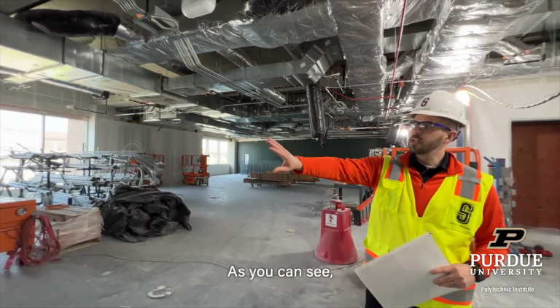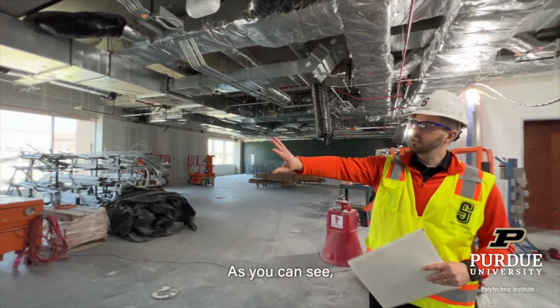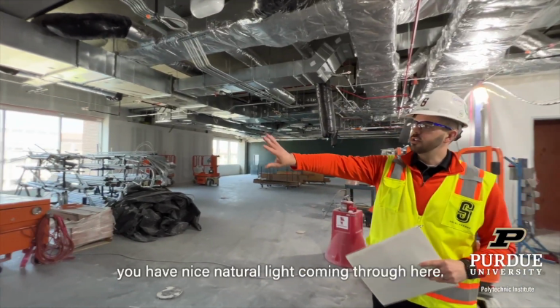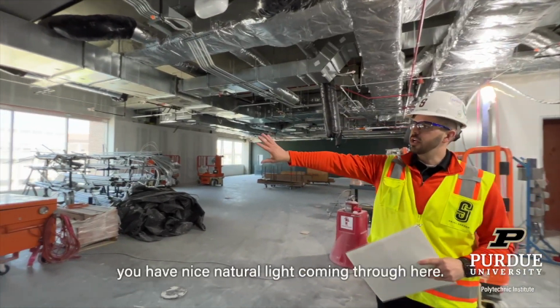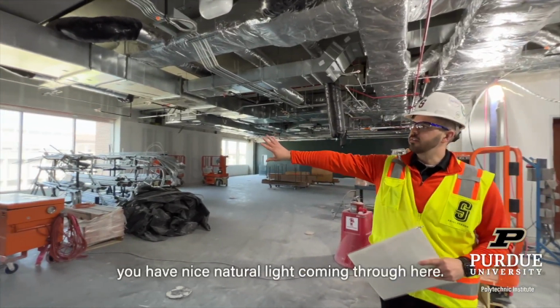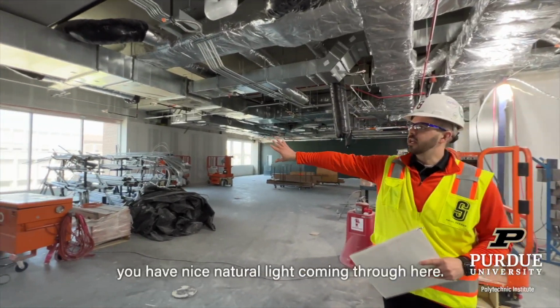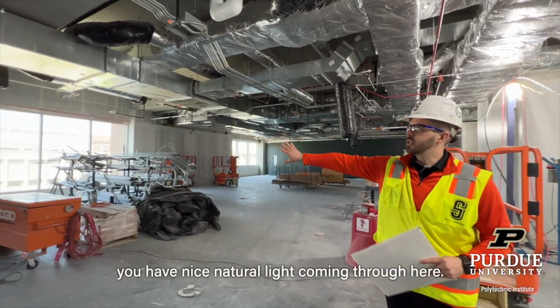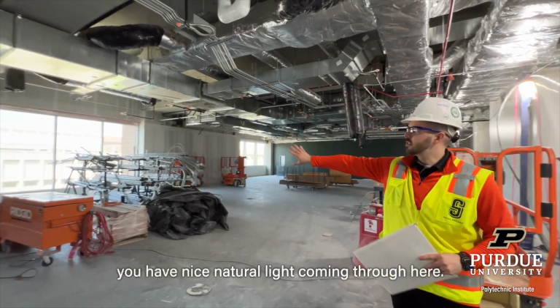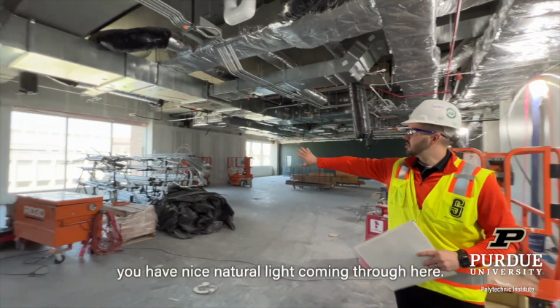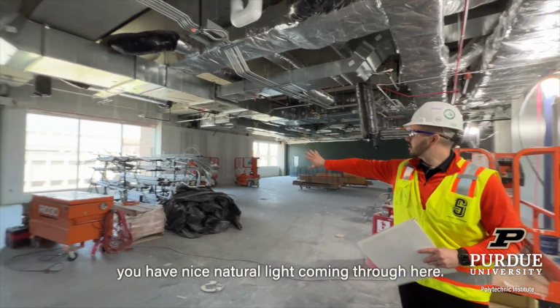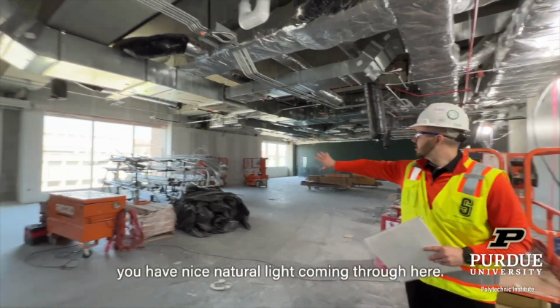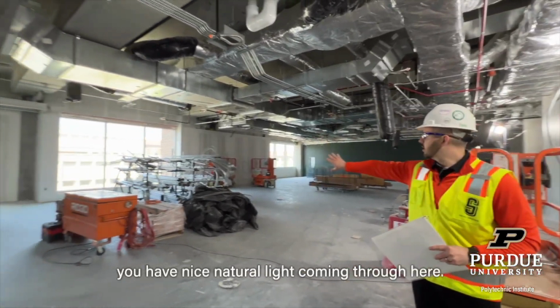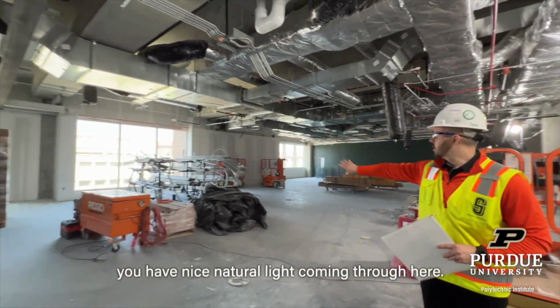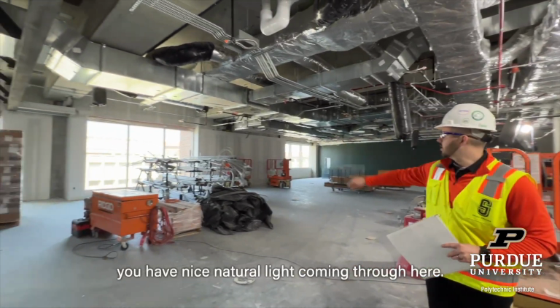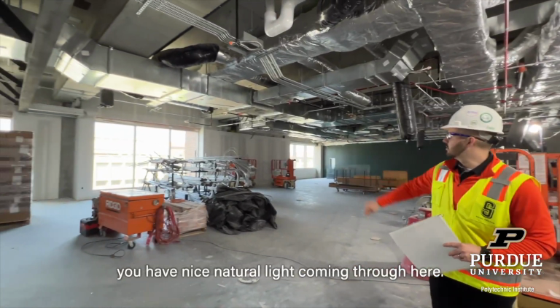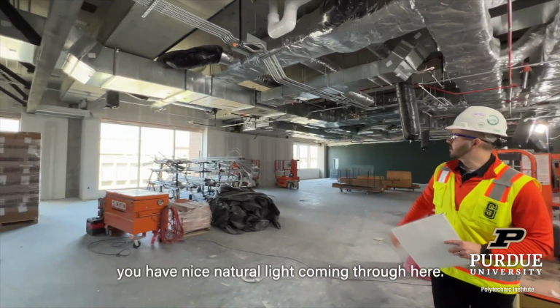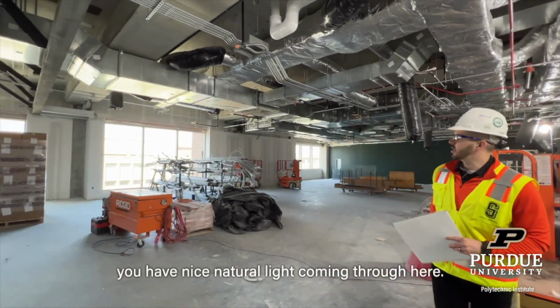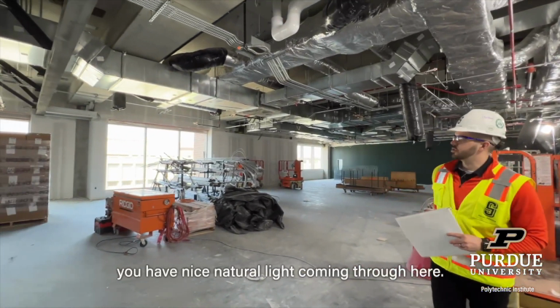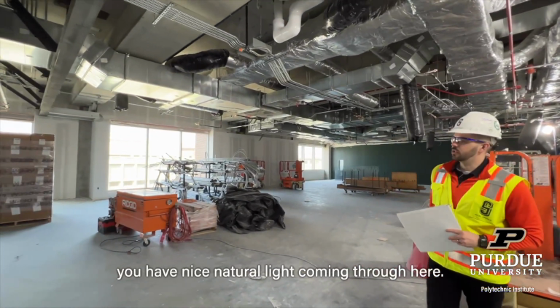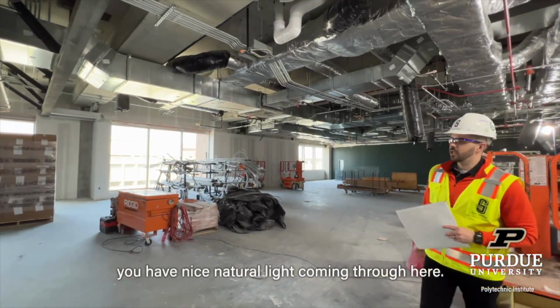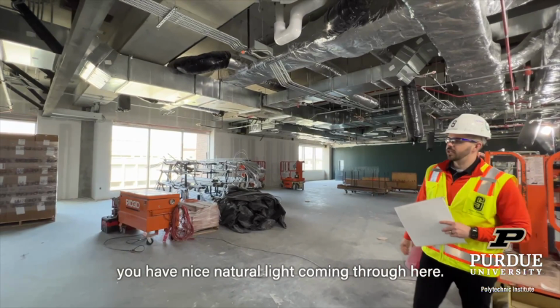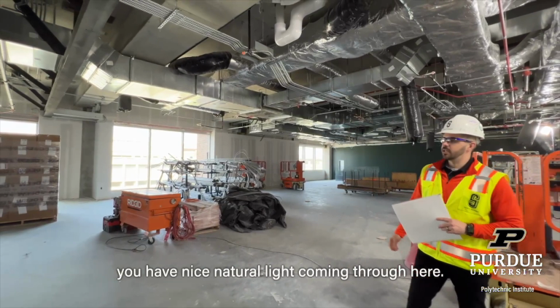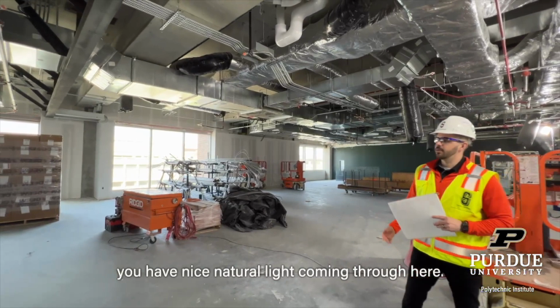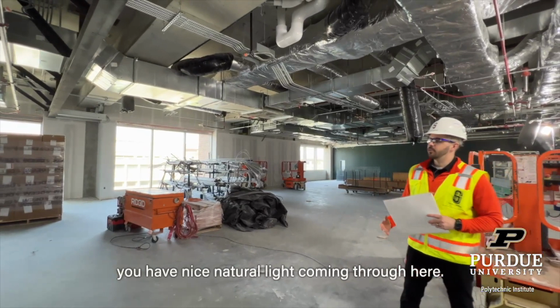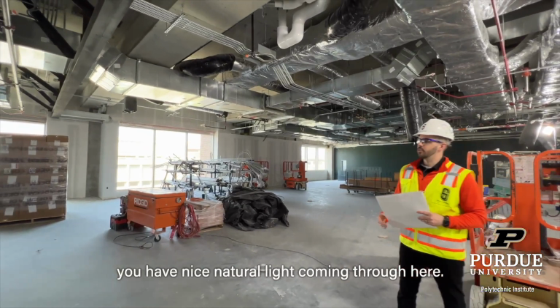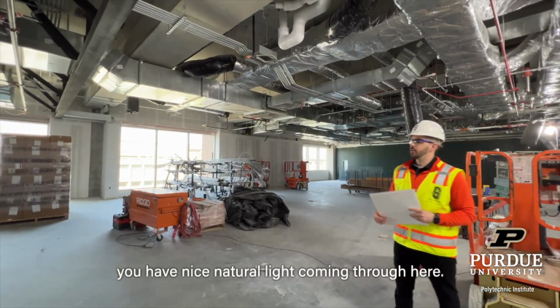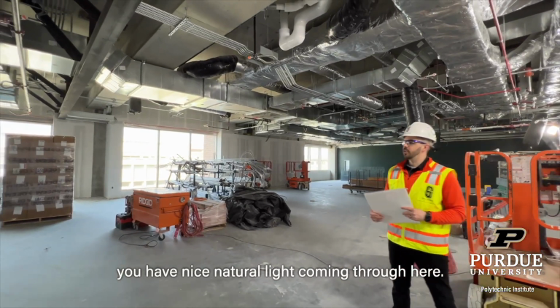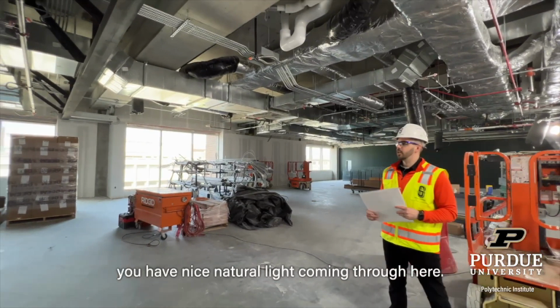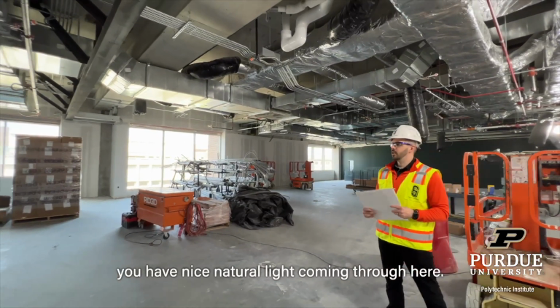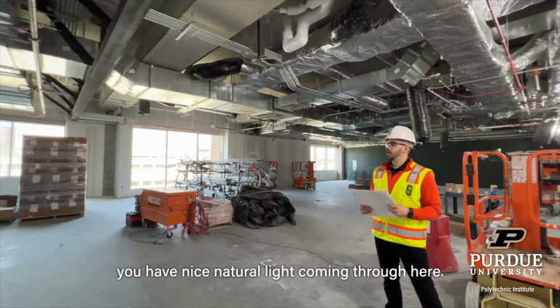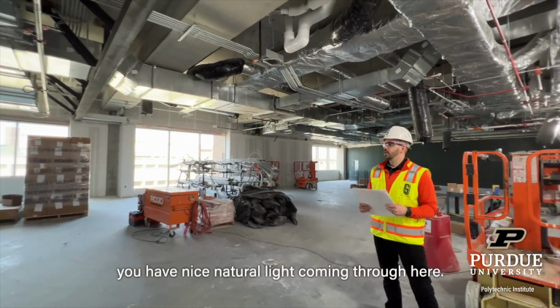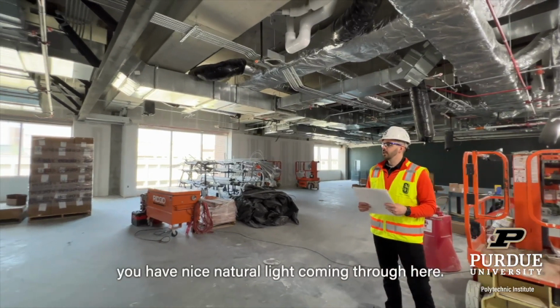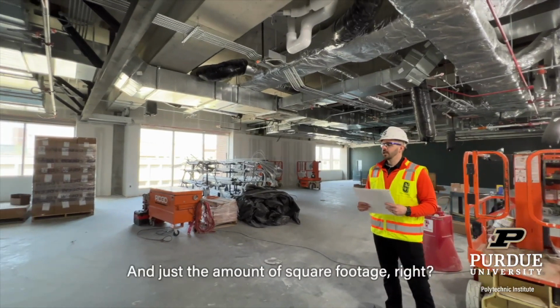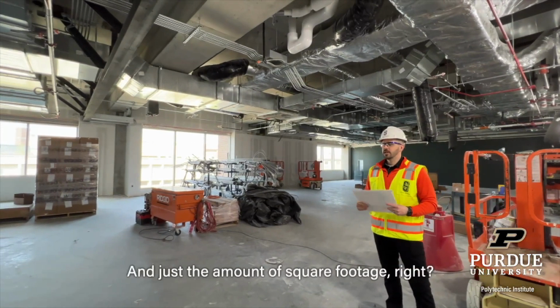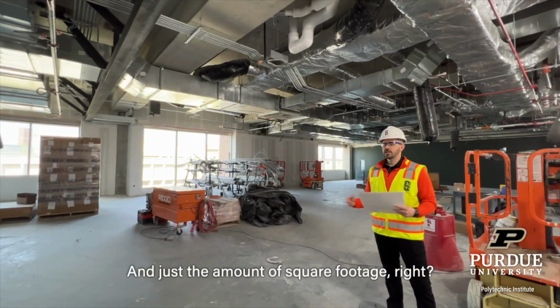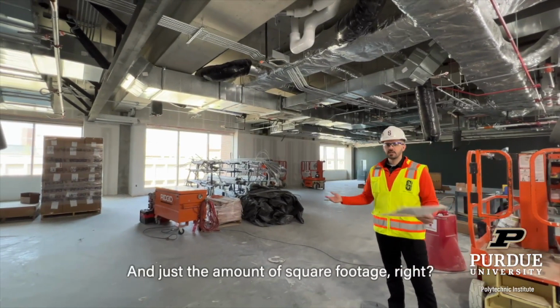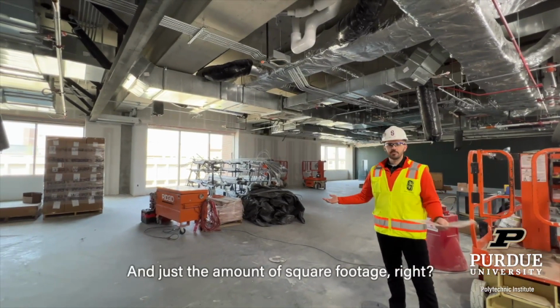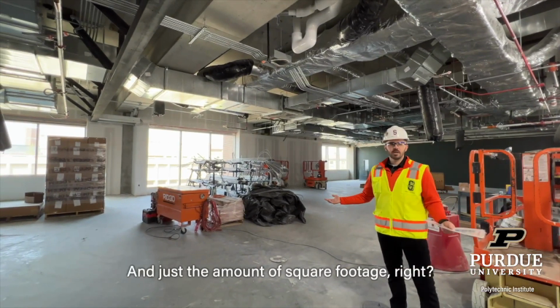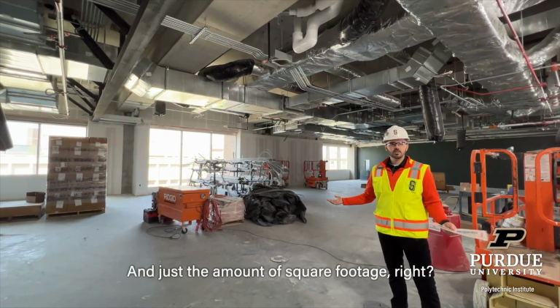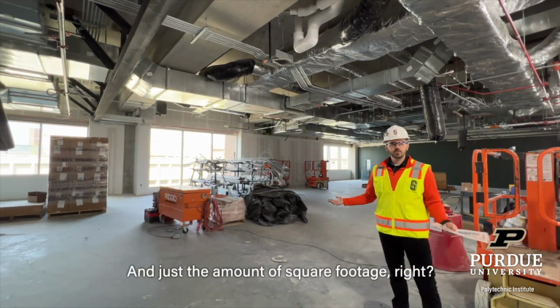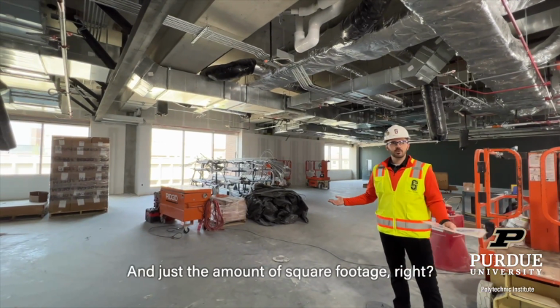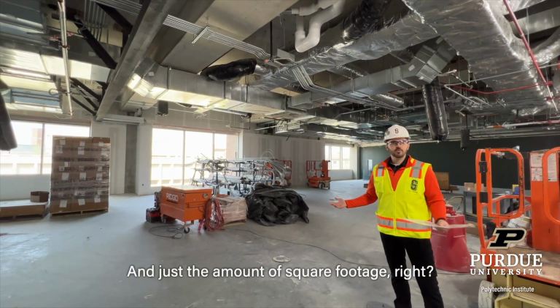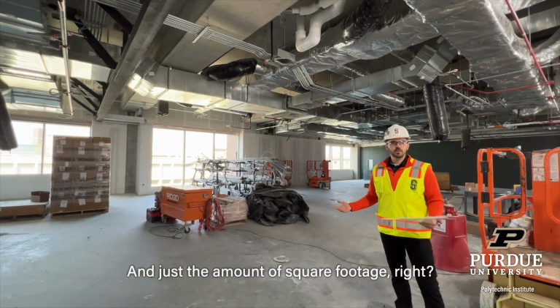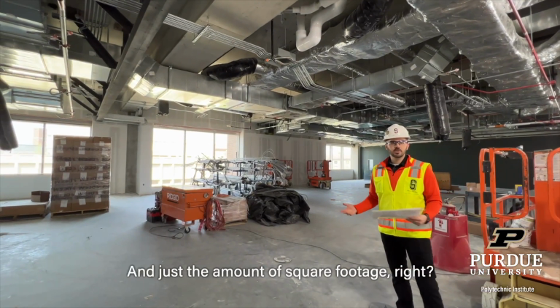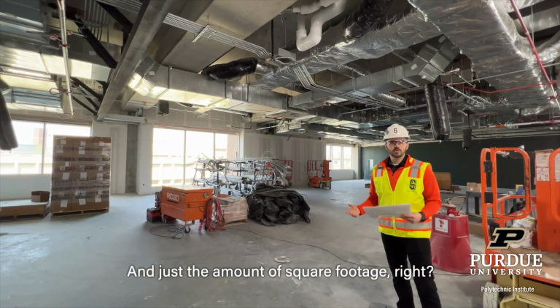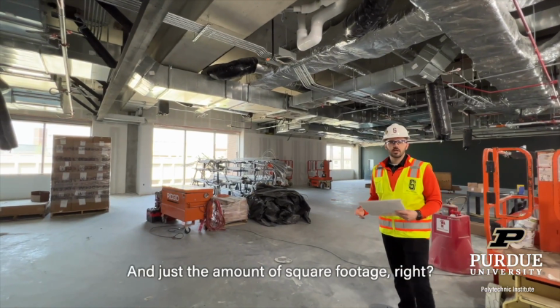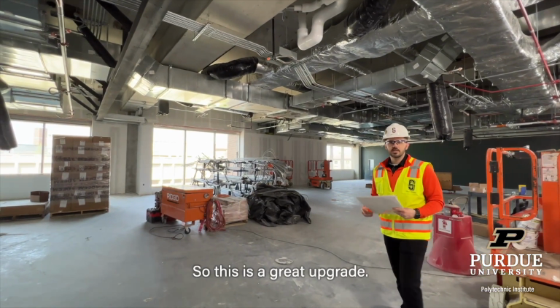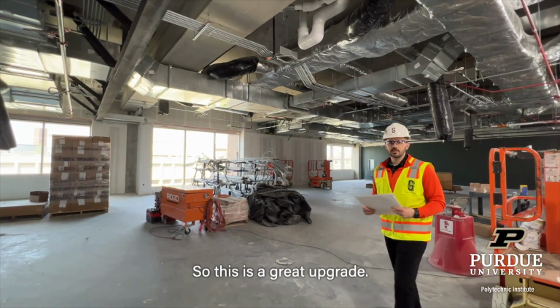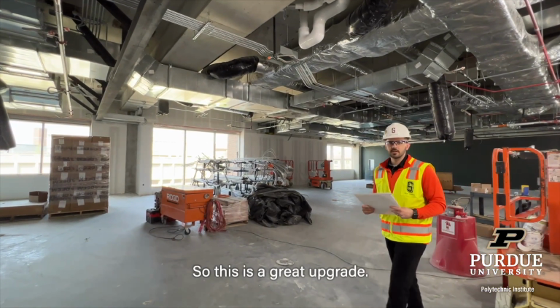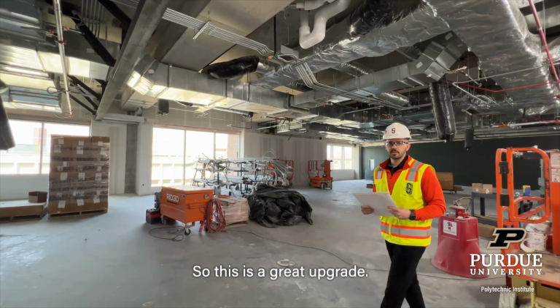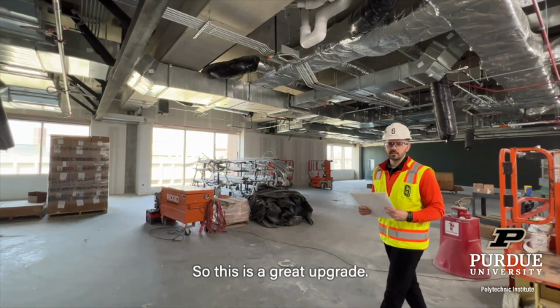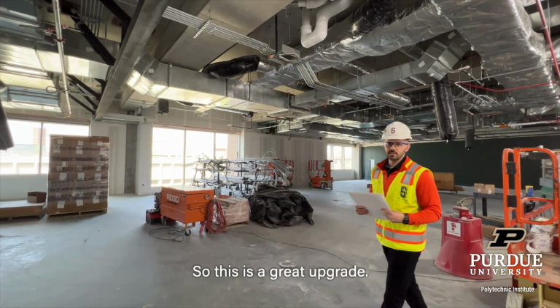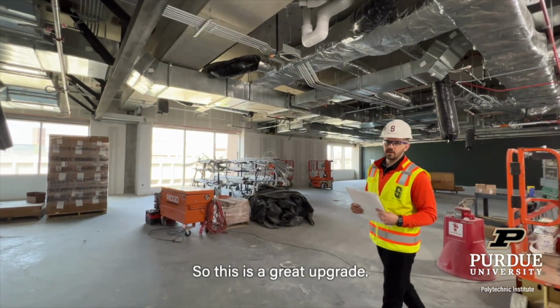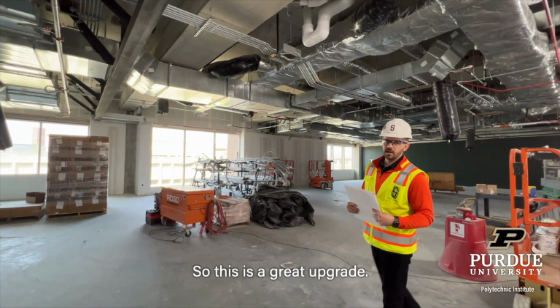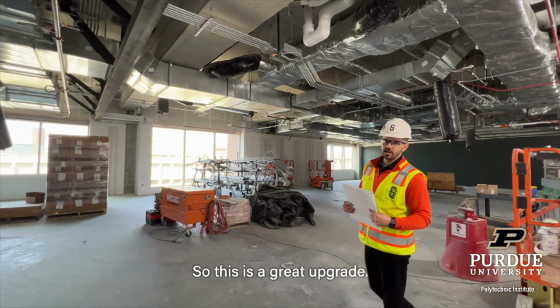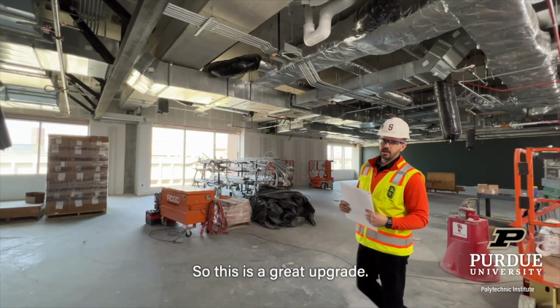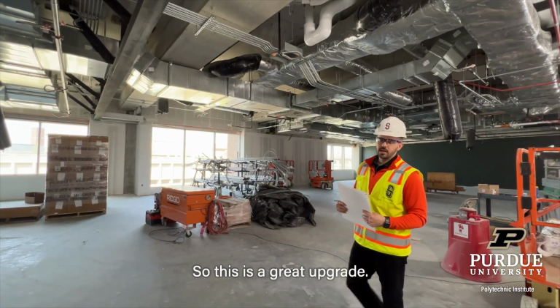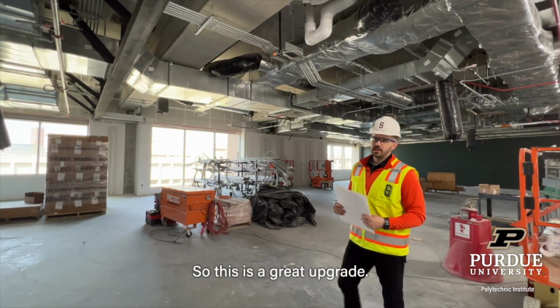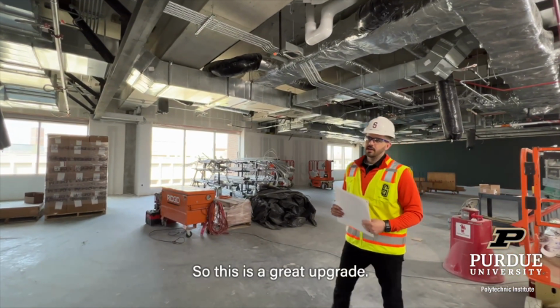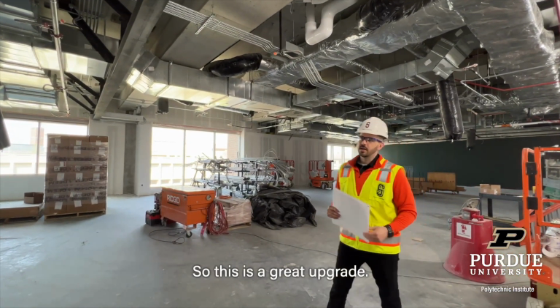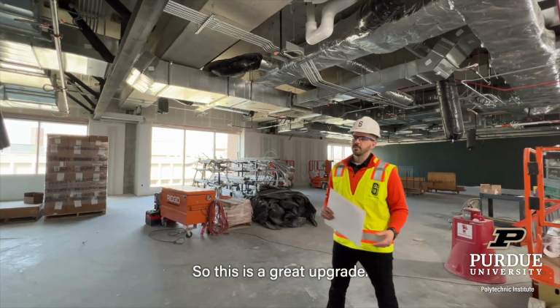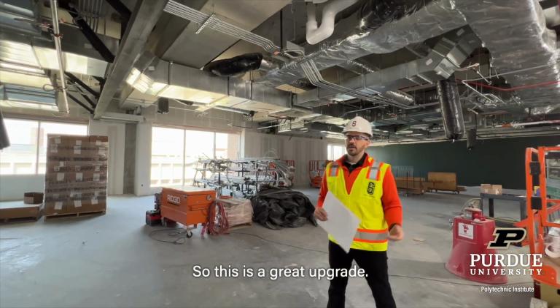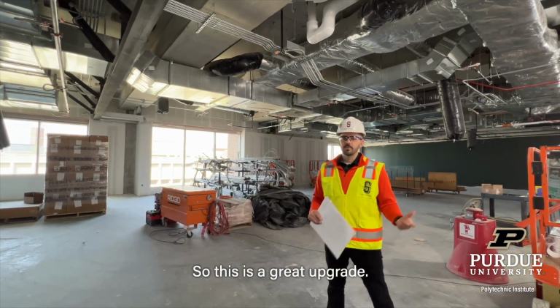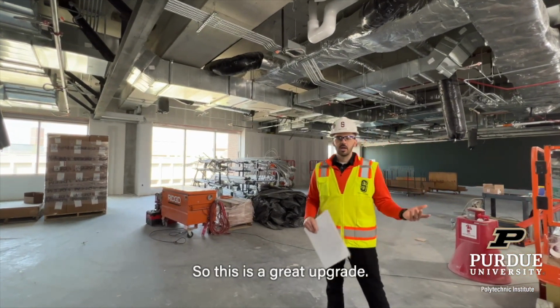You have nice natural light coming through here, and just the amount of square footage — this is a great upgrade.